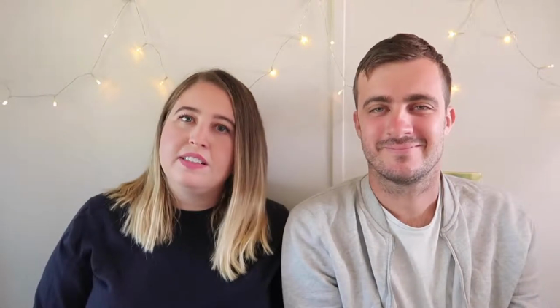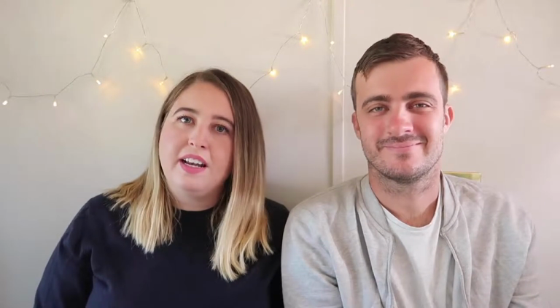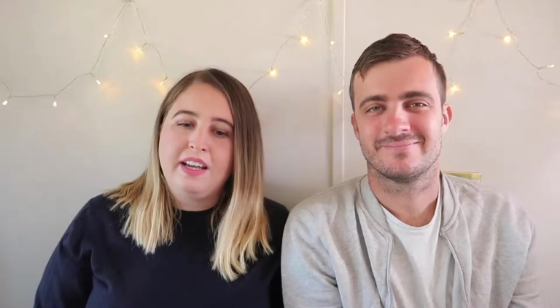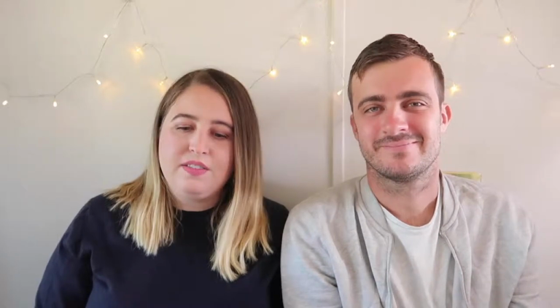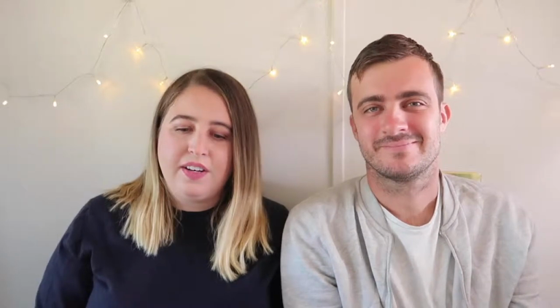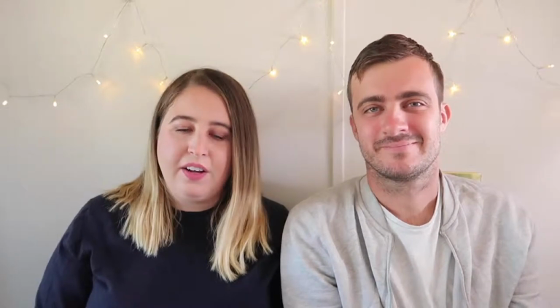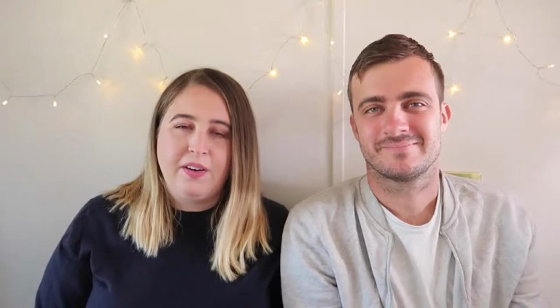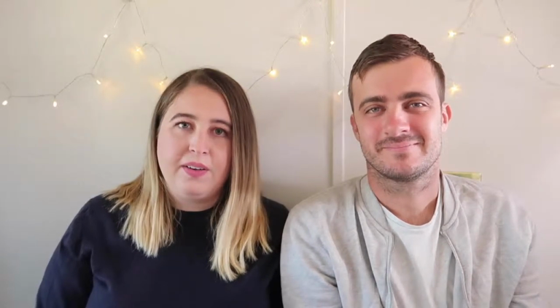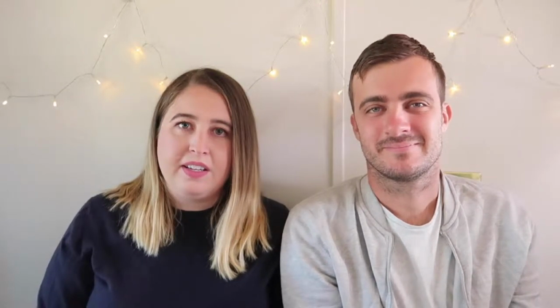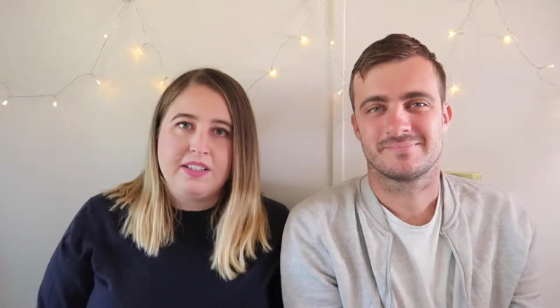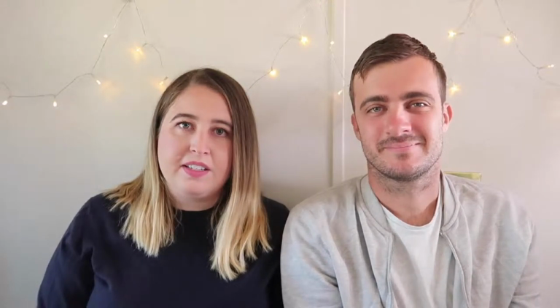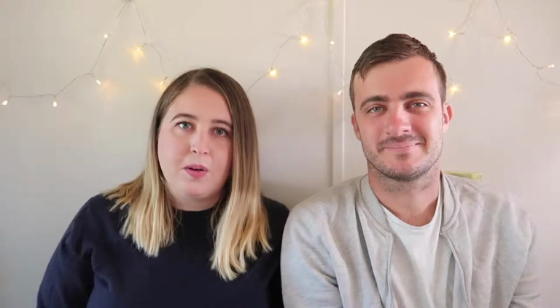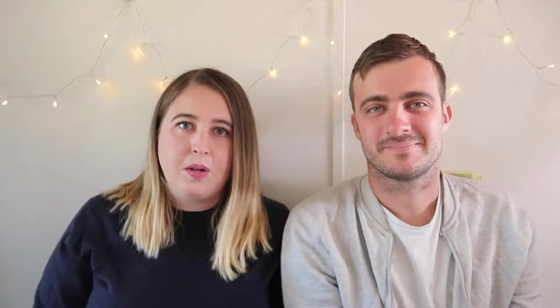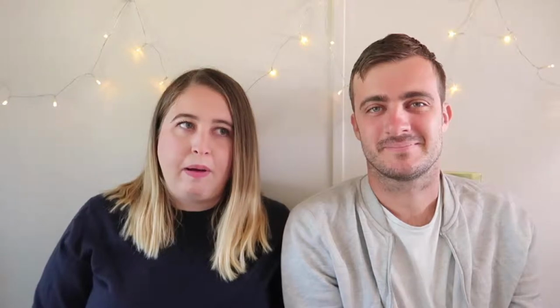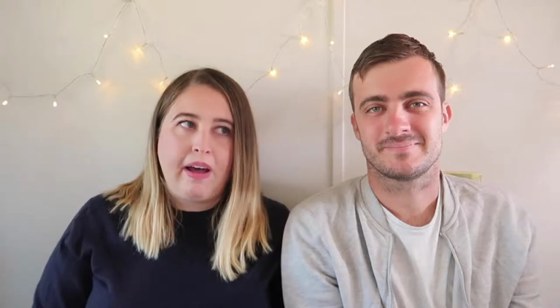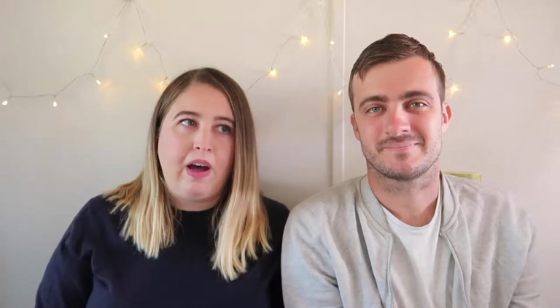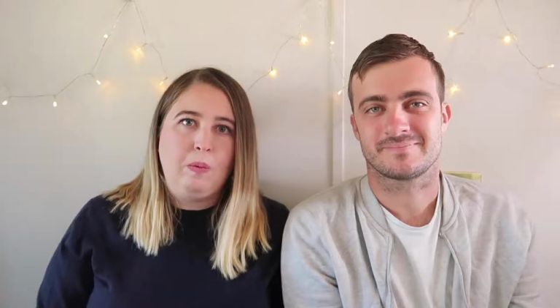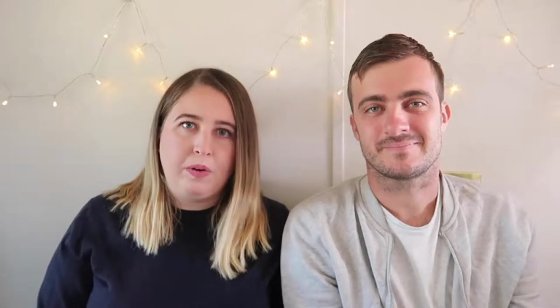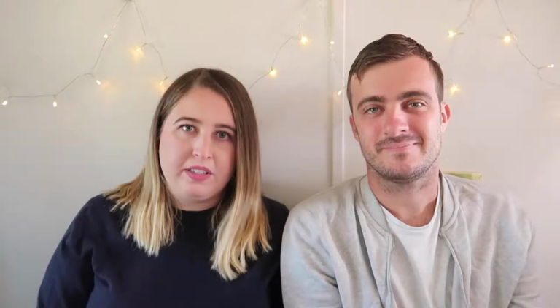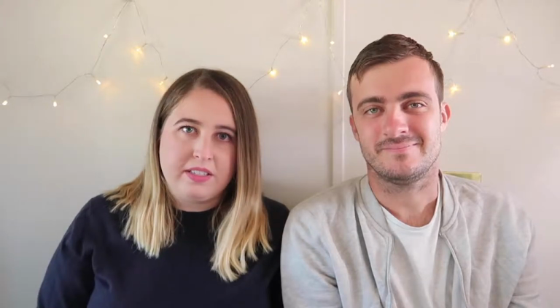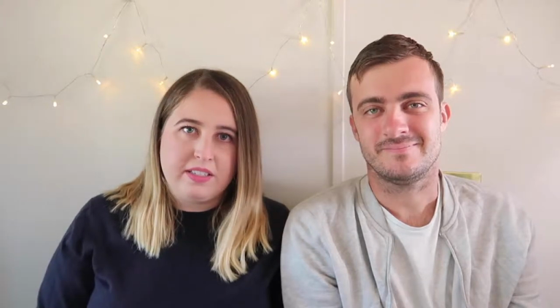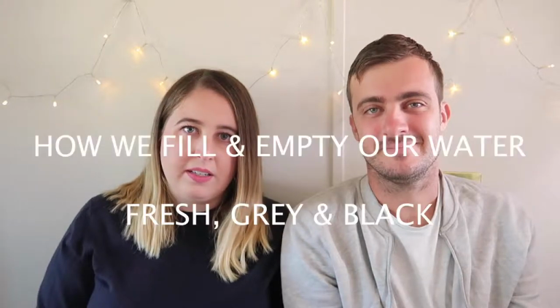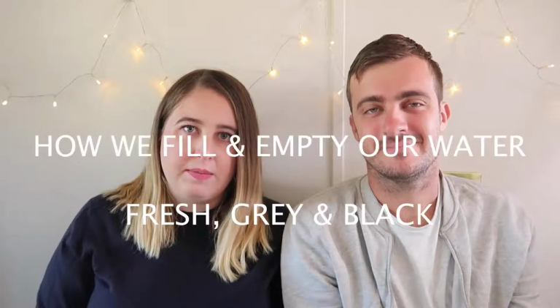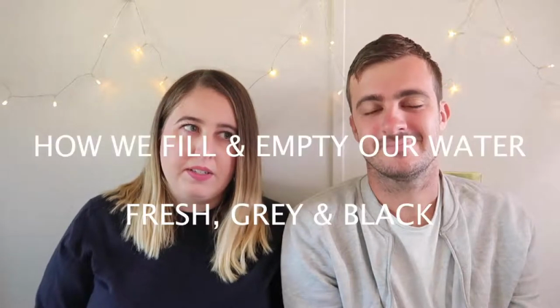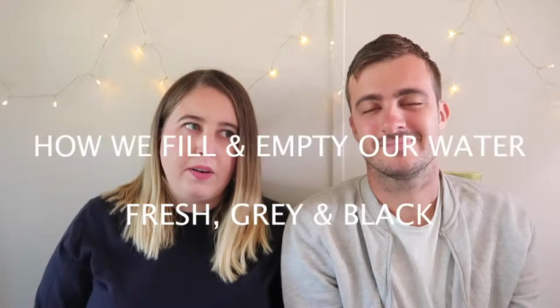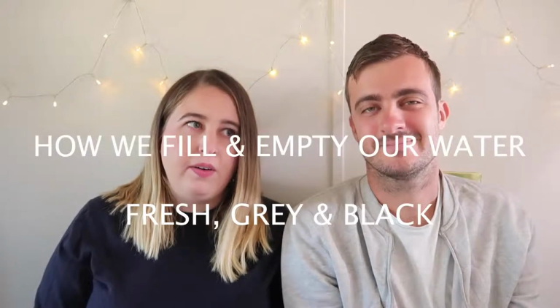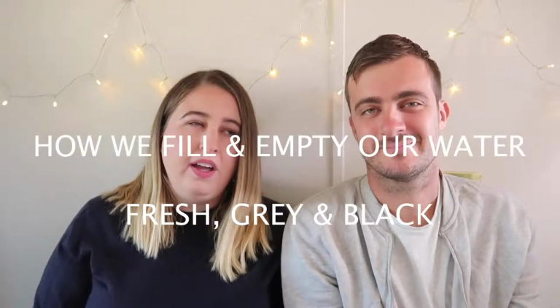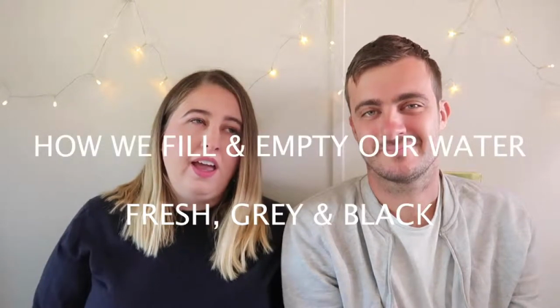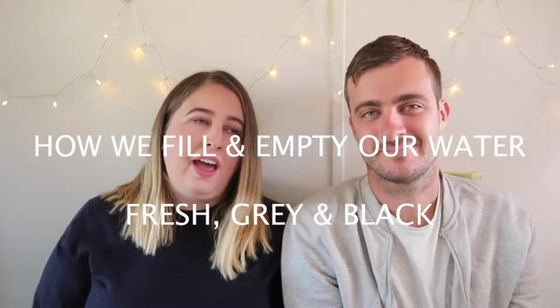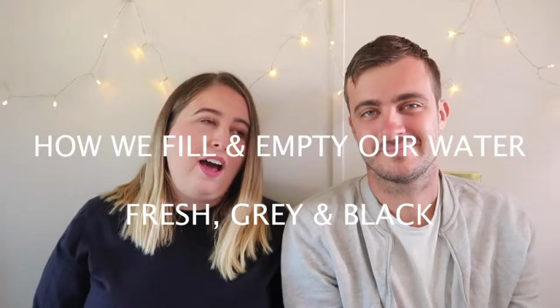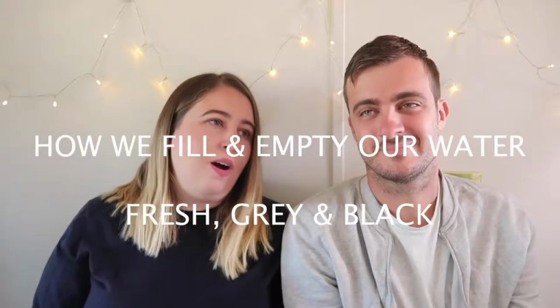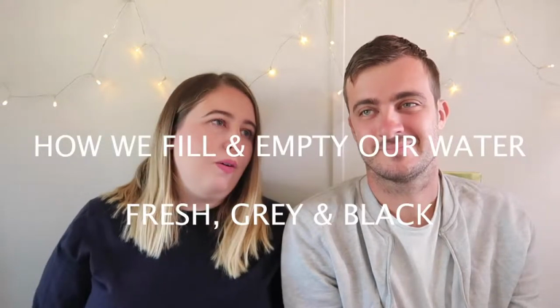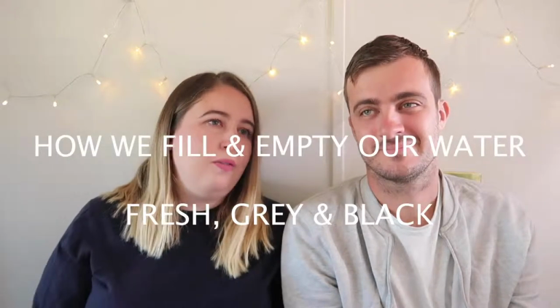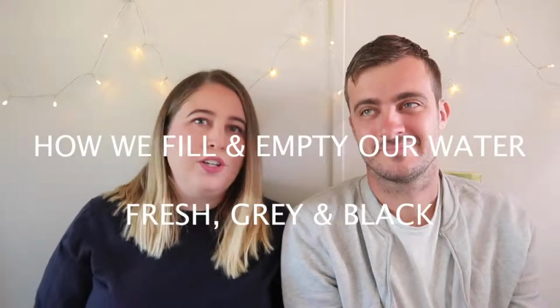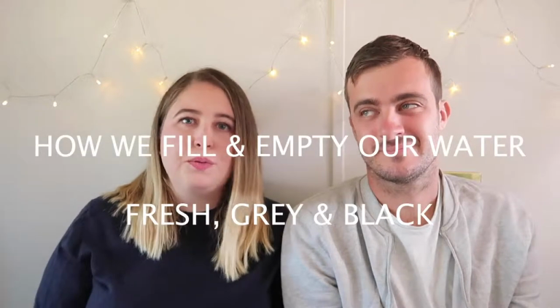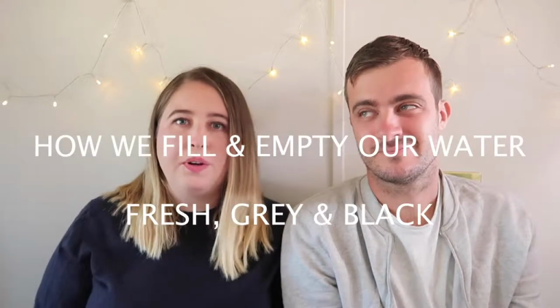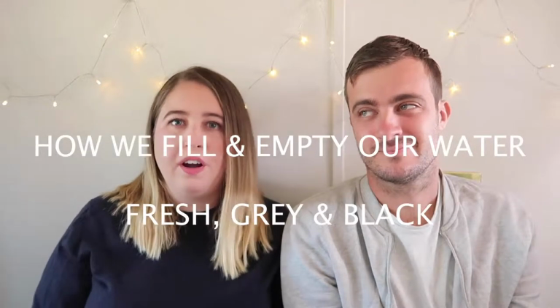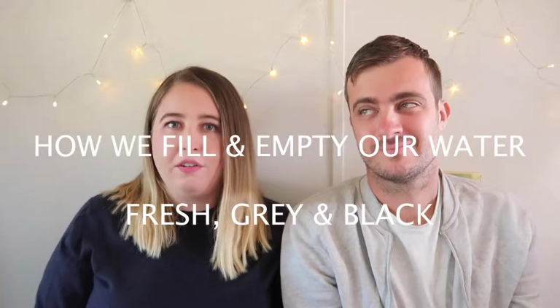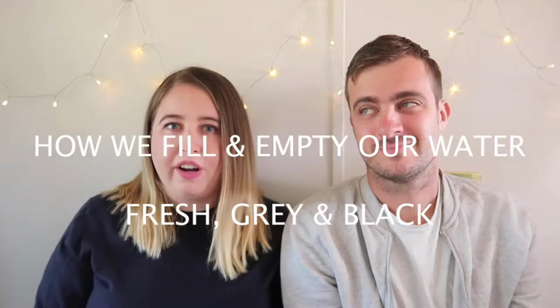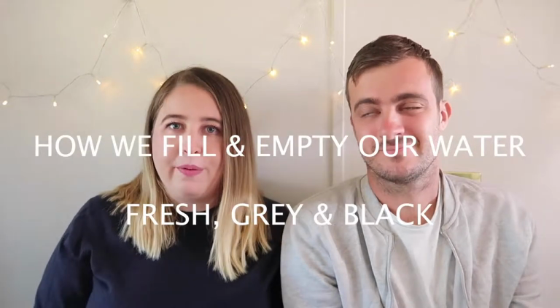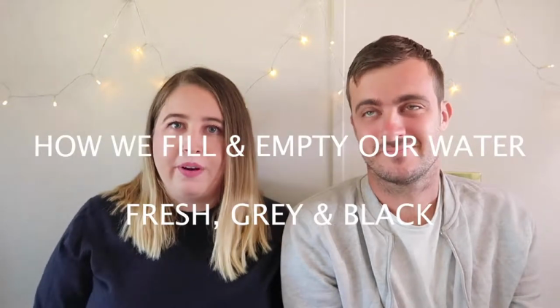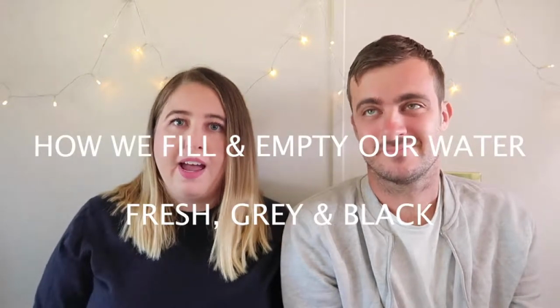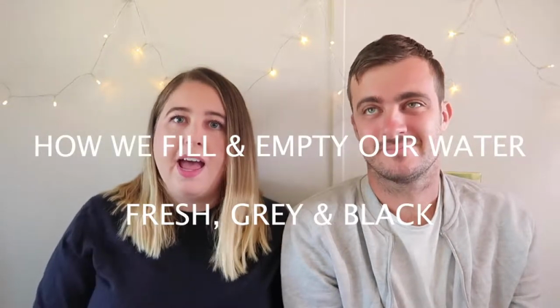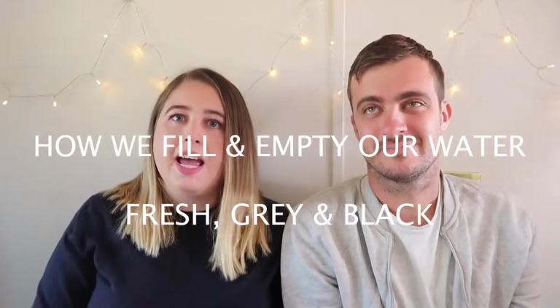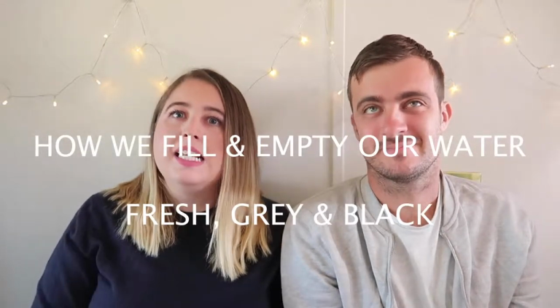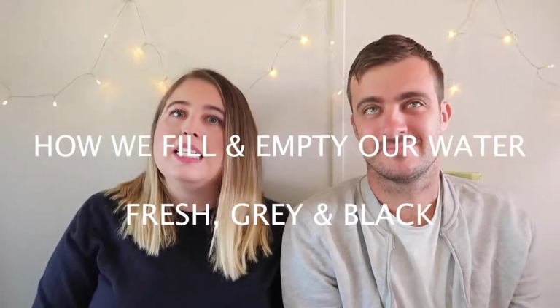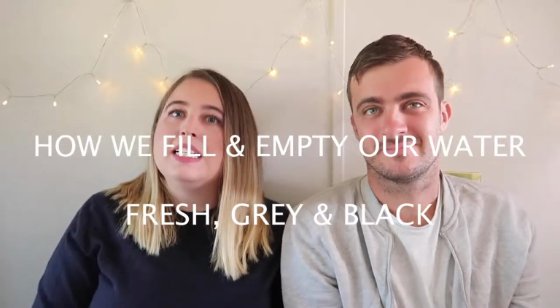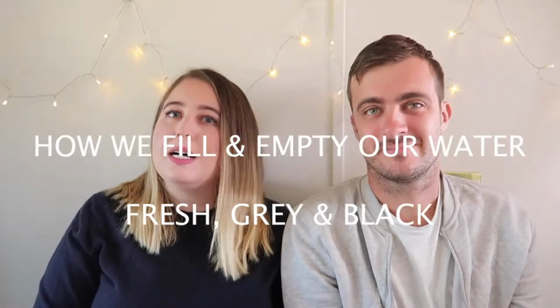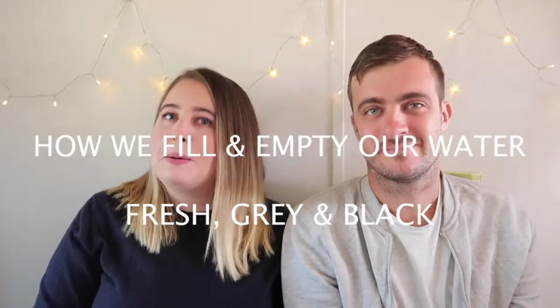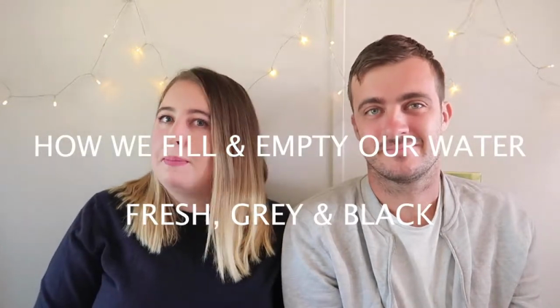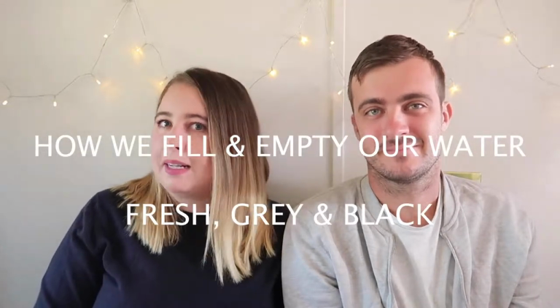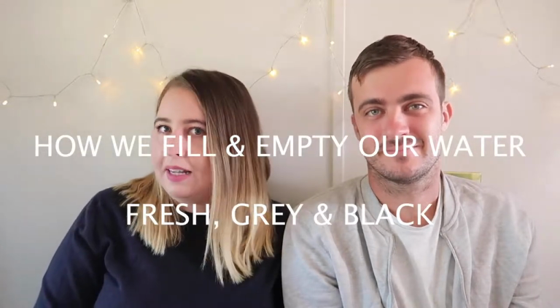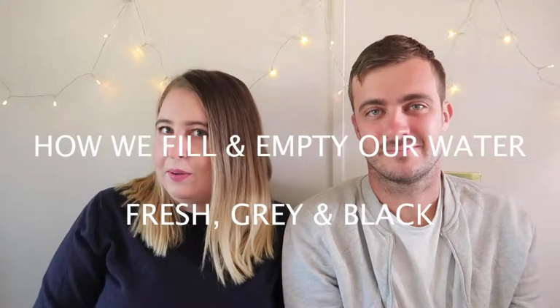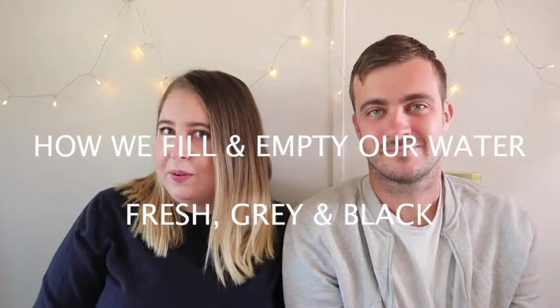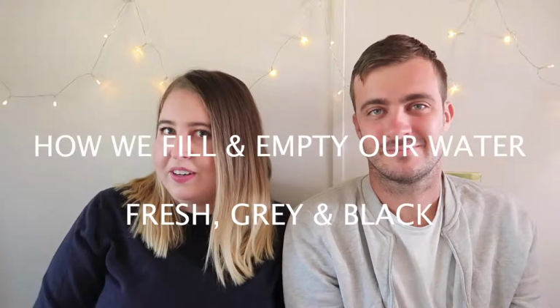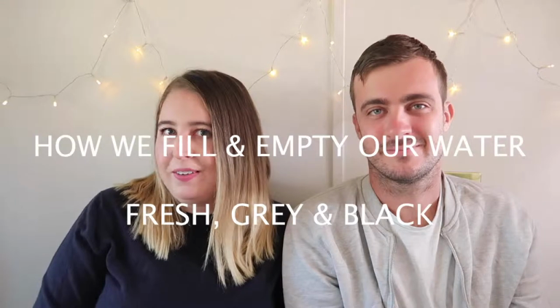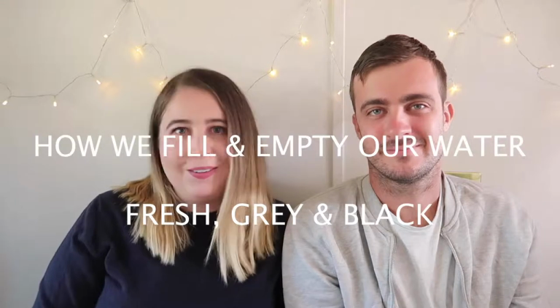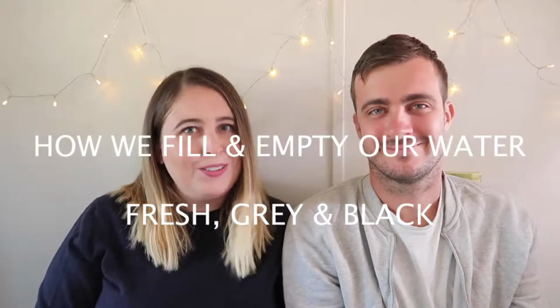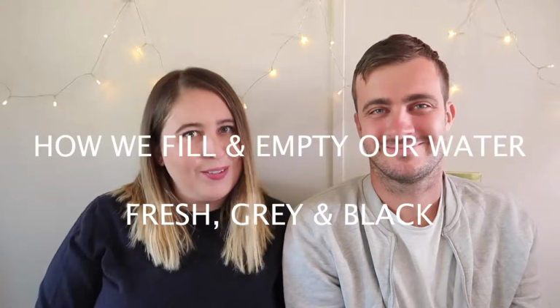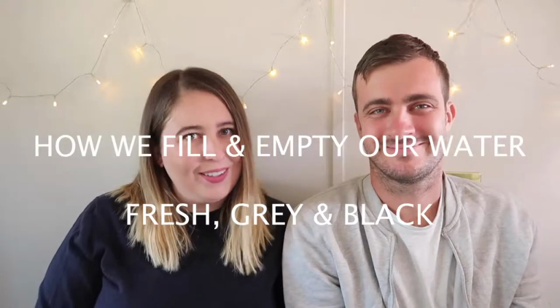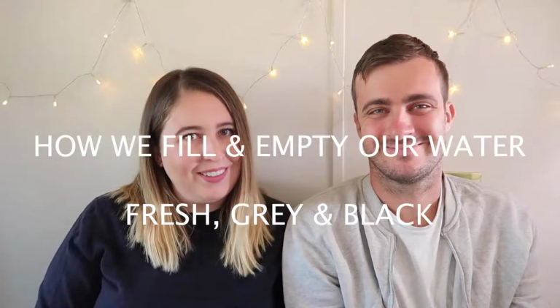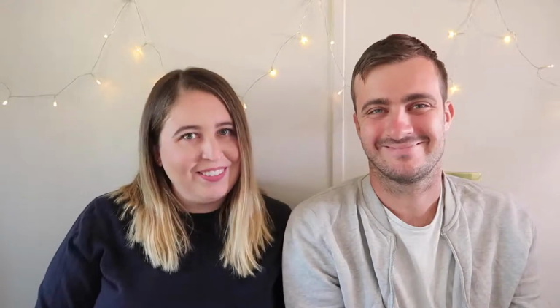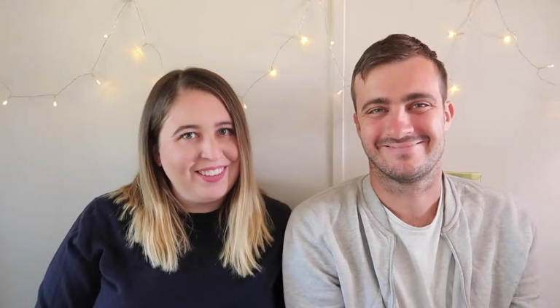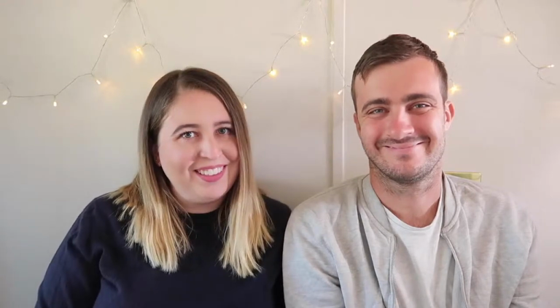Today's video is all about our water system - our fresh water, our grey water, and our black water, or toilet water.